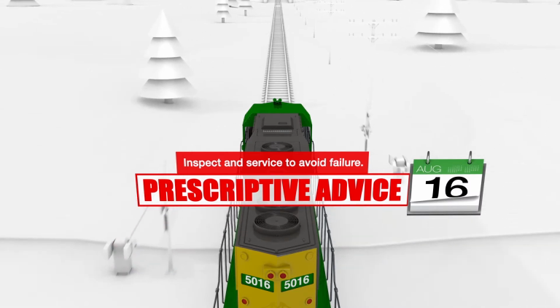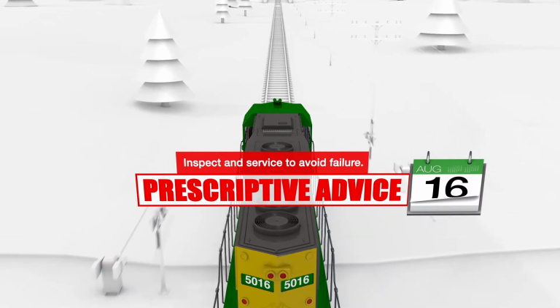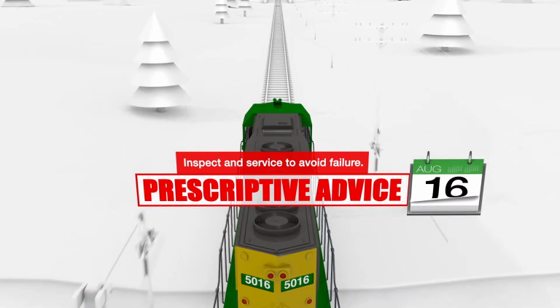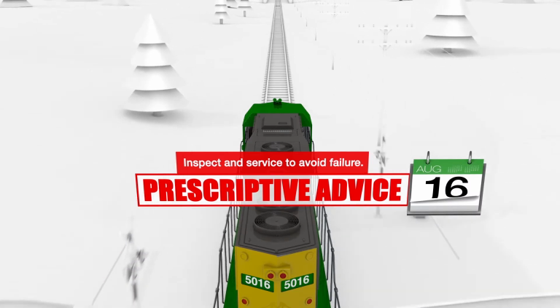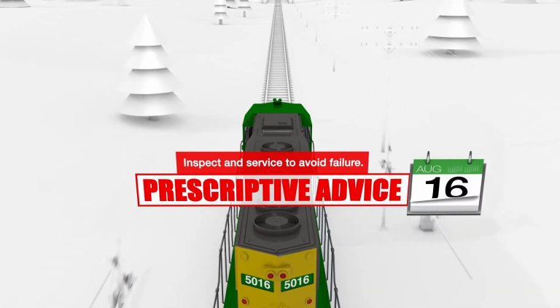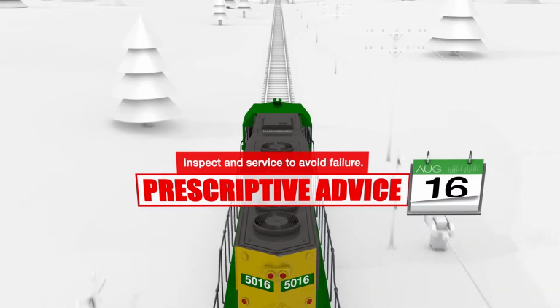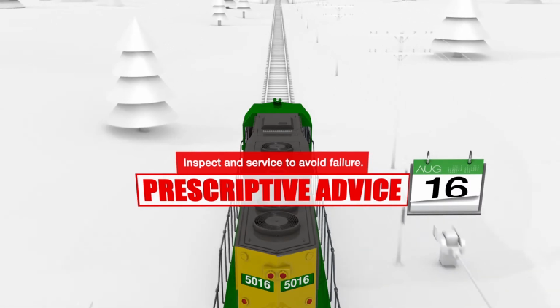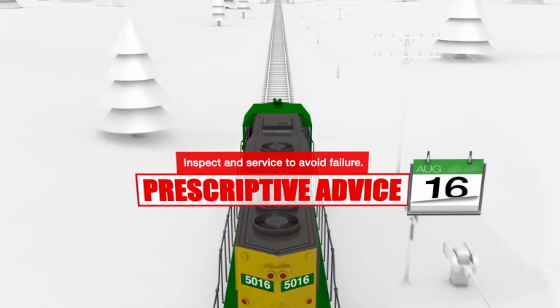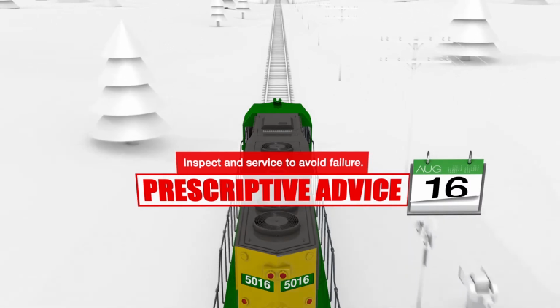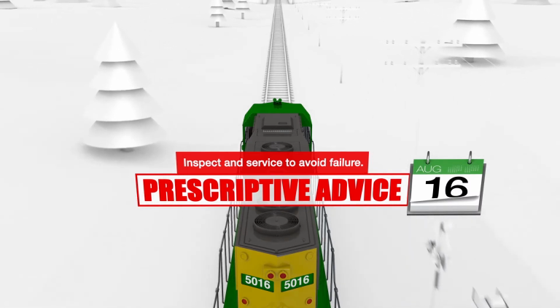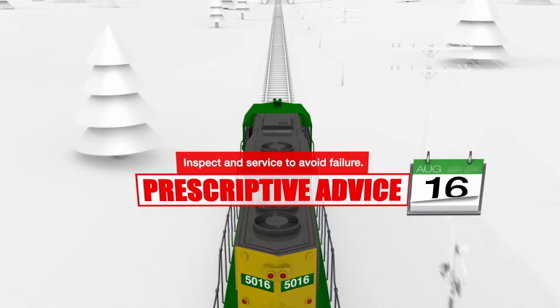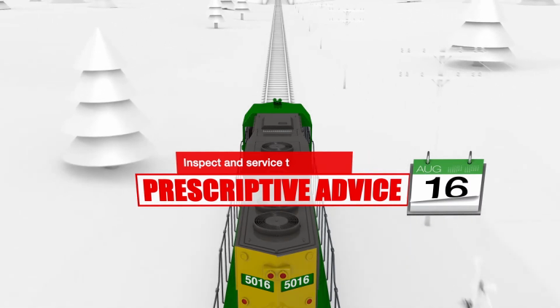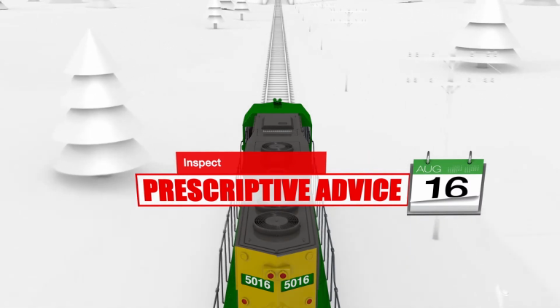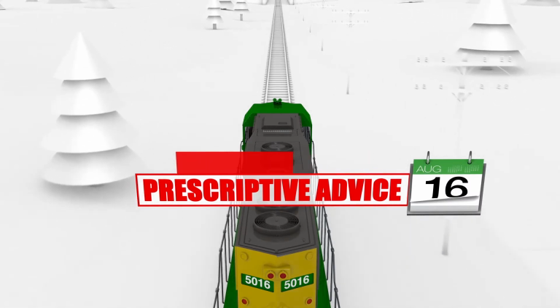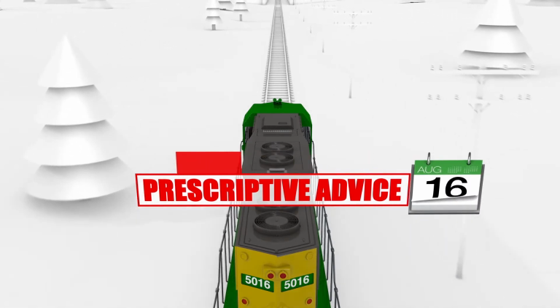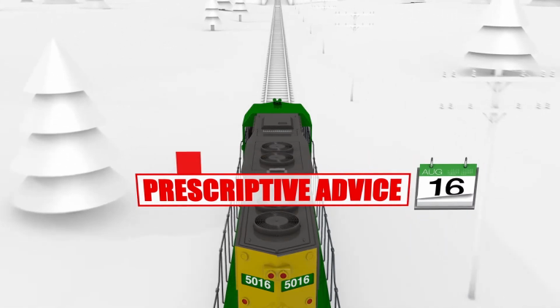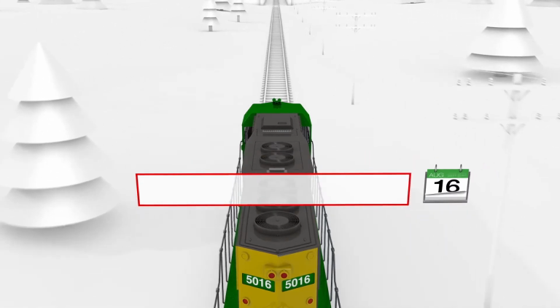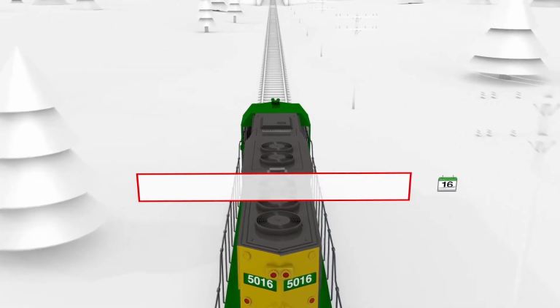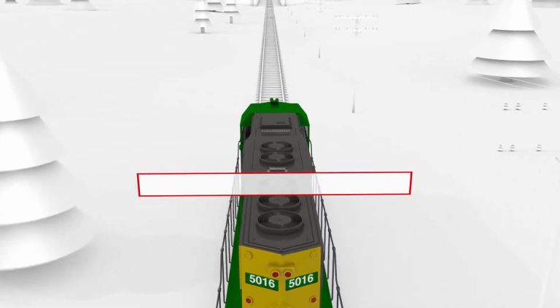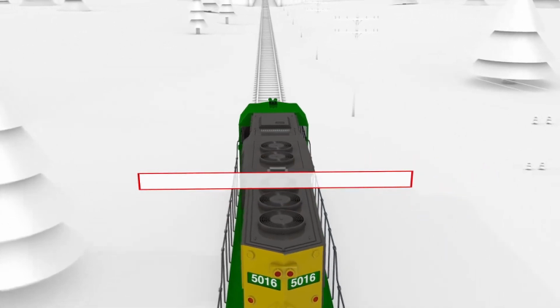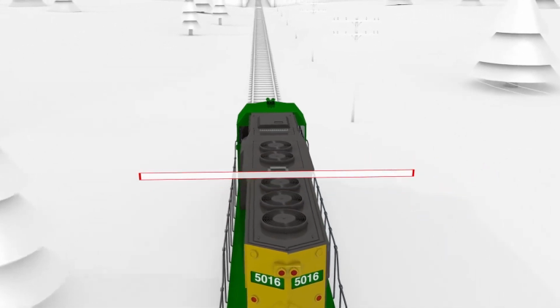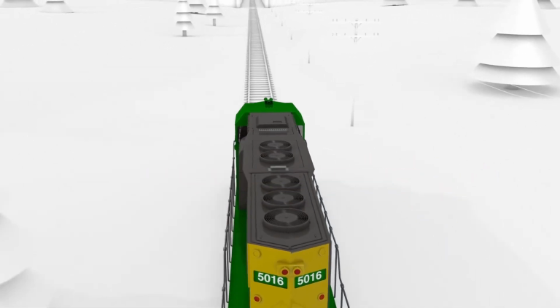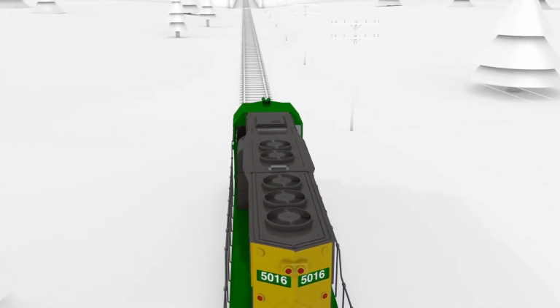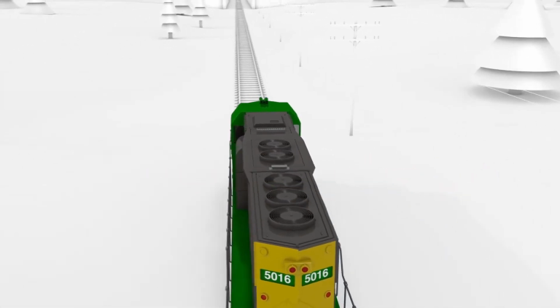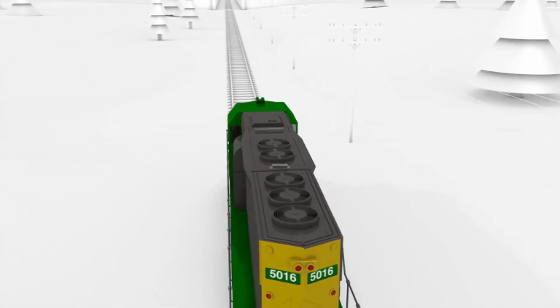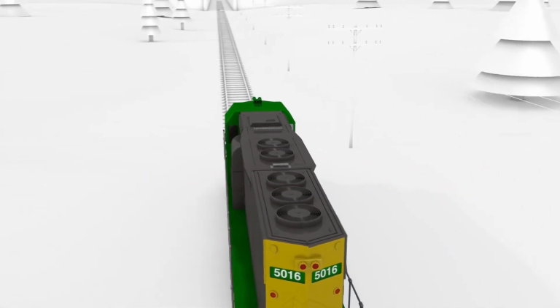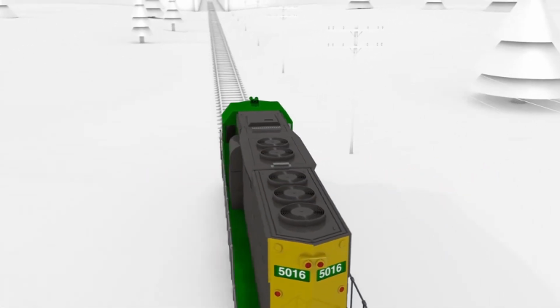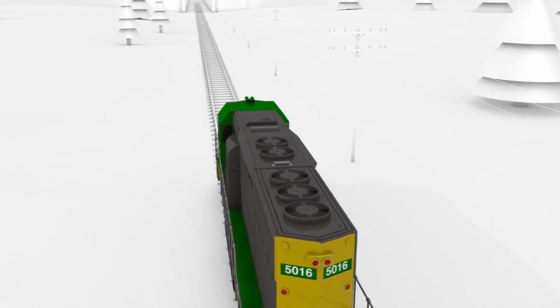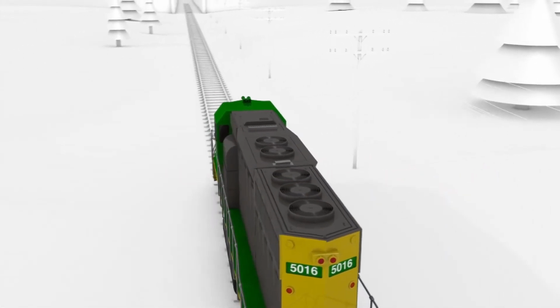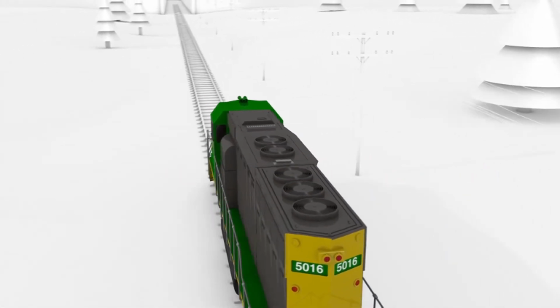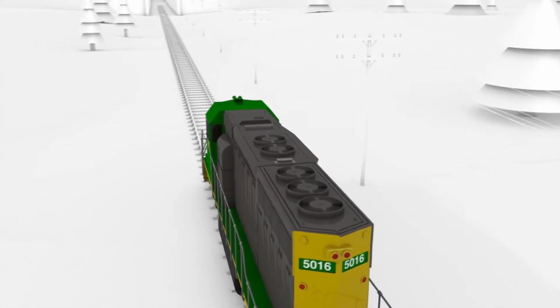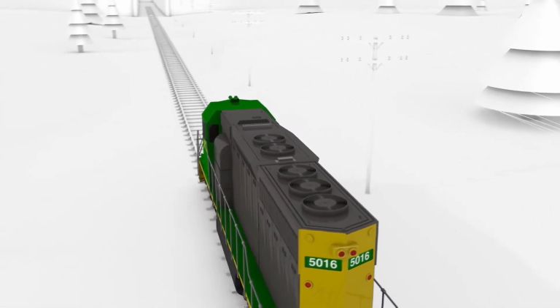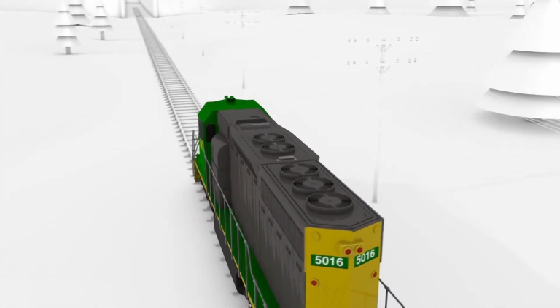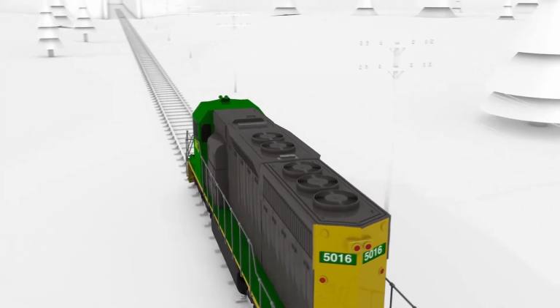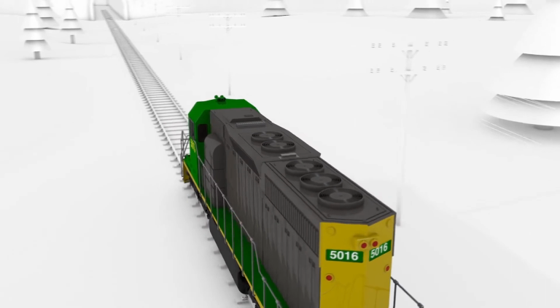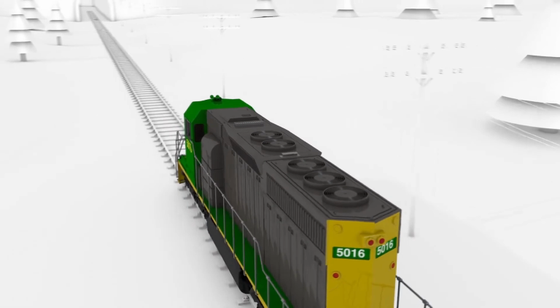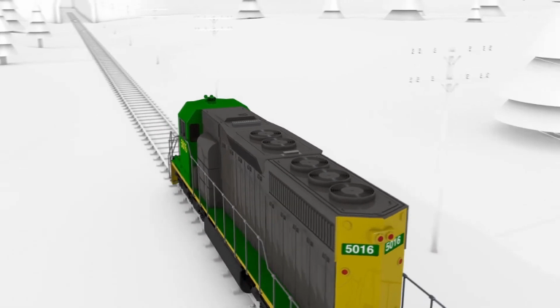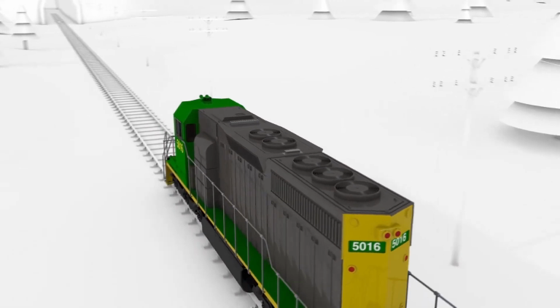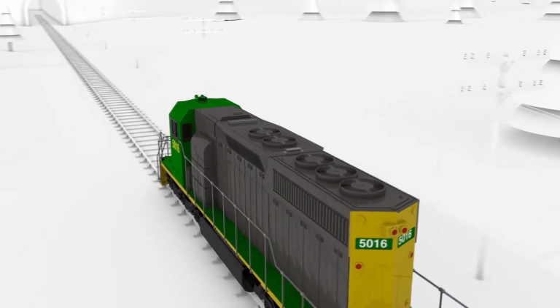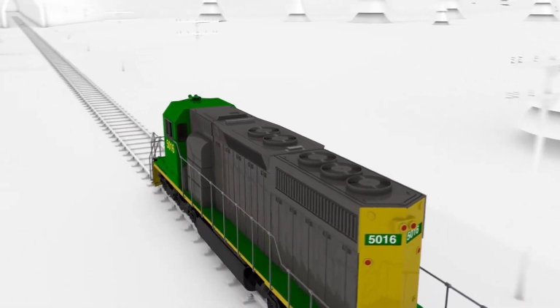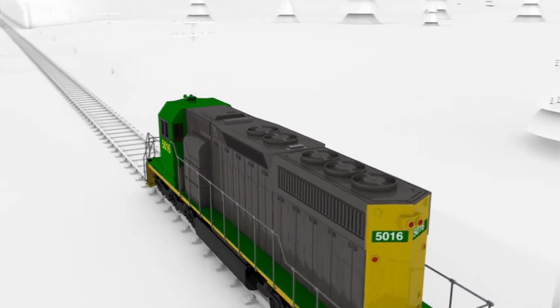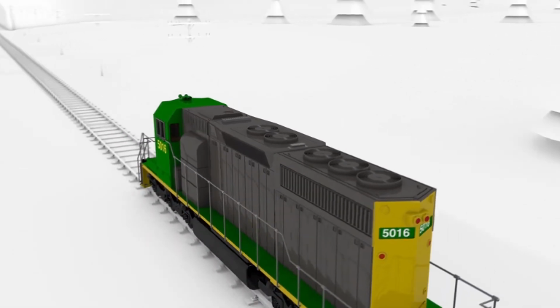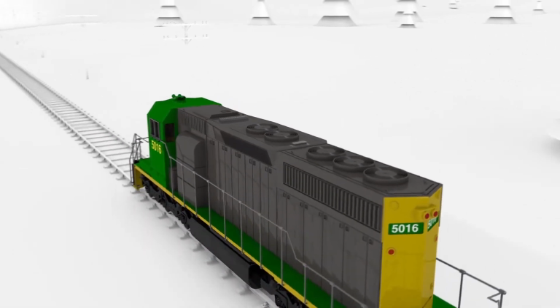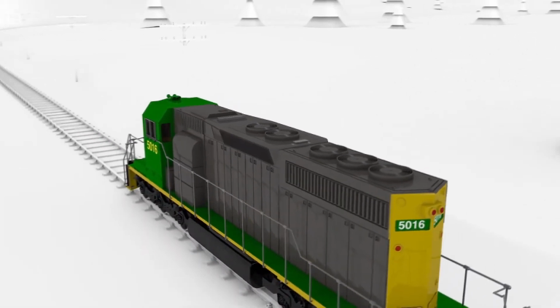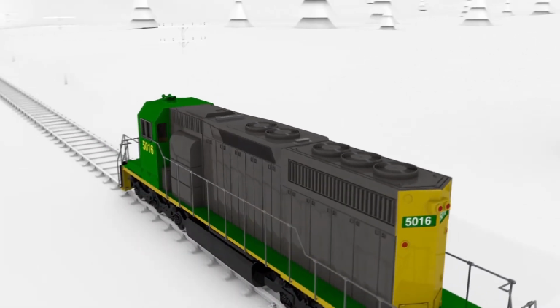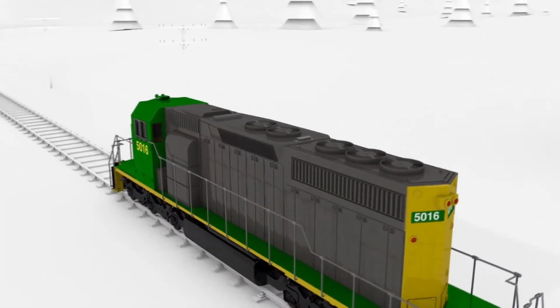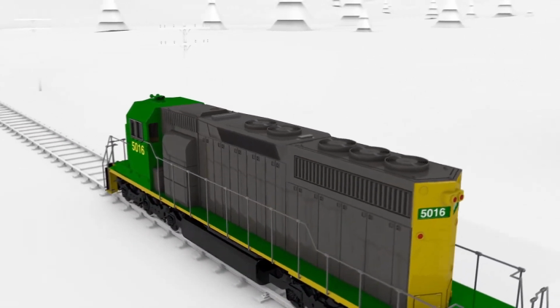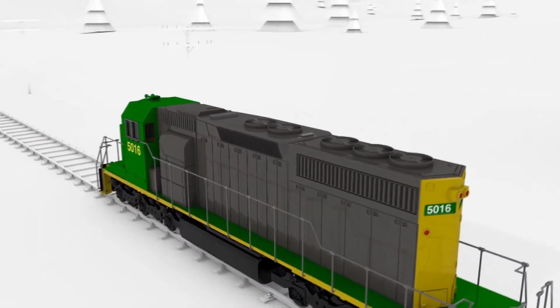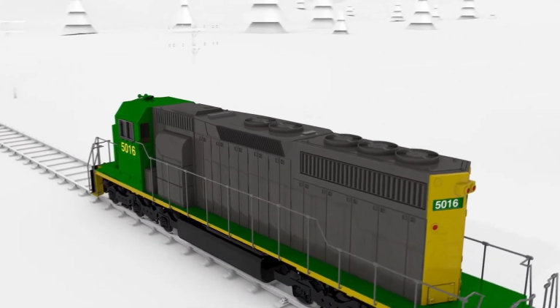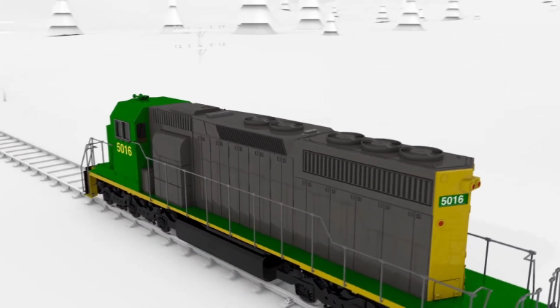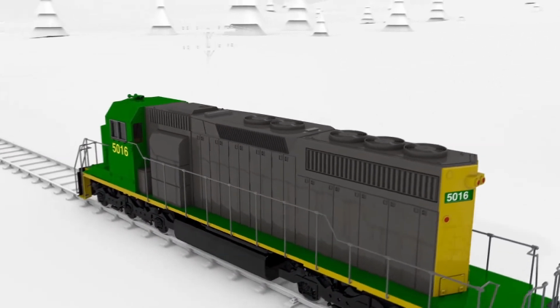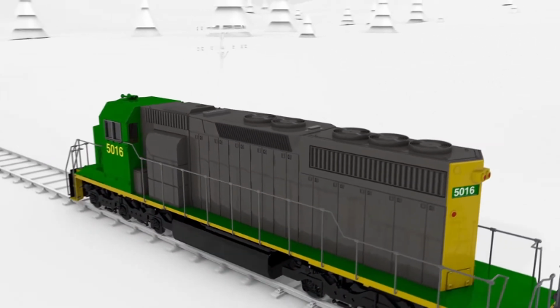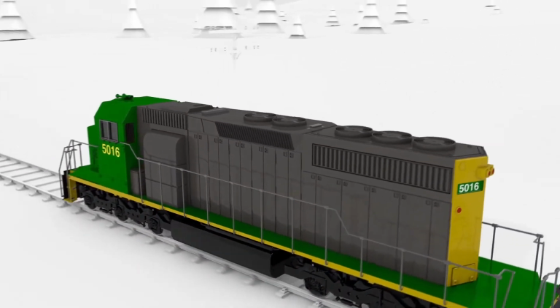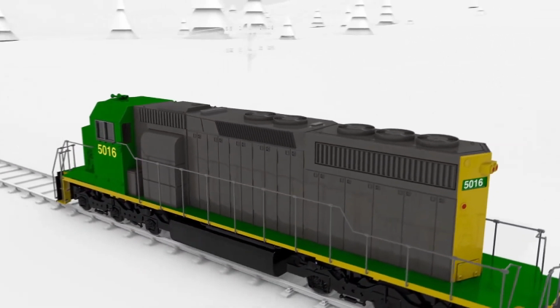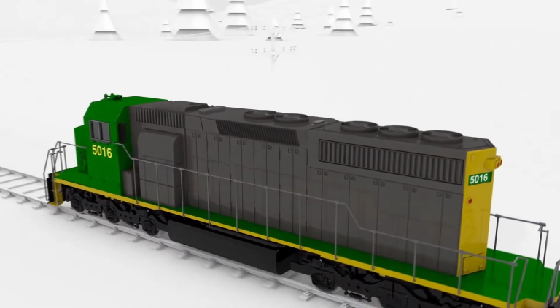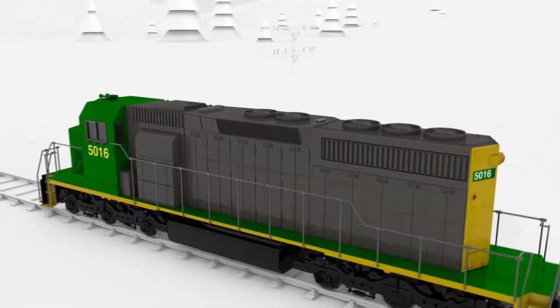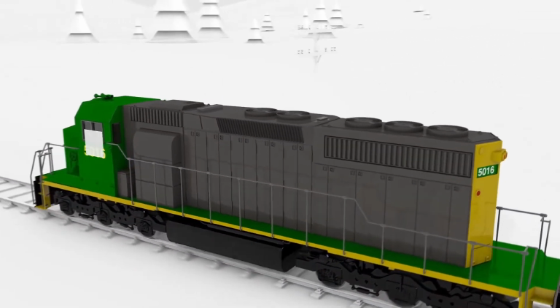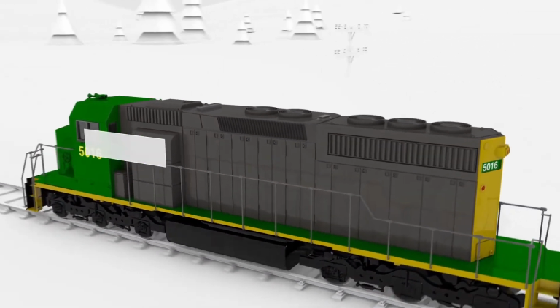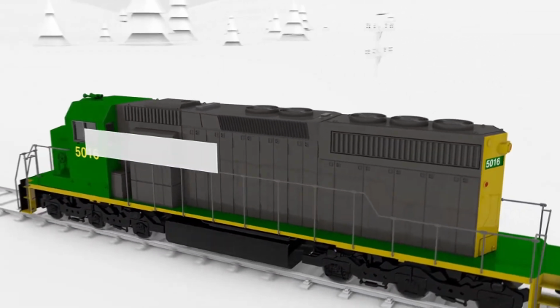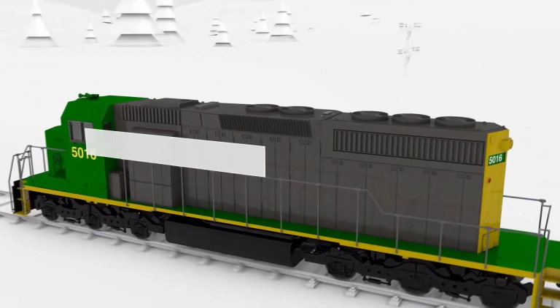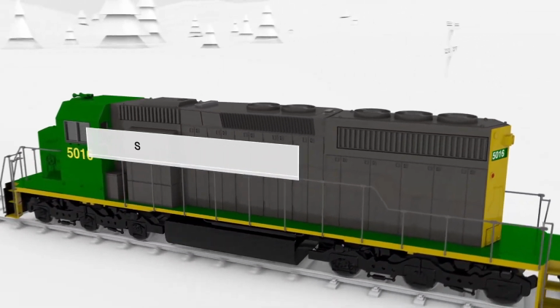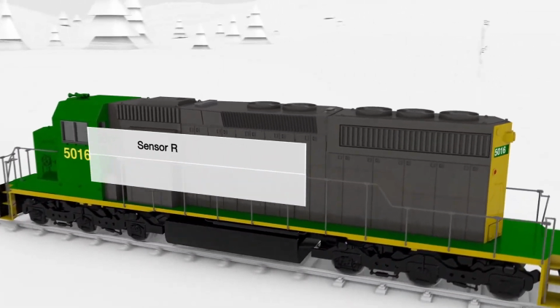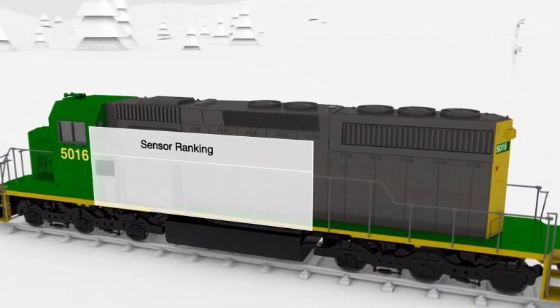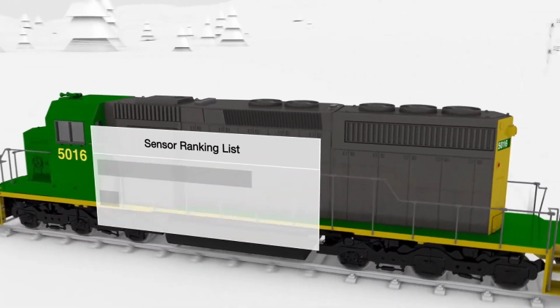In addition to the corrective maintenance performed on the engine, the root cause of the problem will be documented, adding to tribal knowledge.